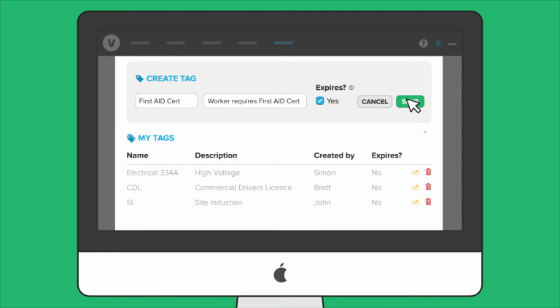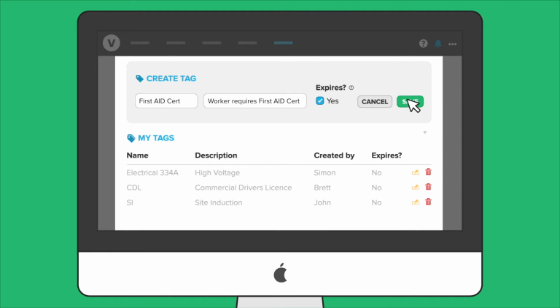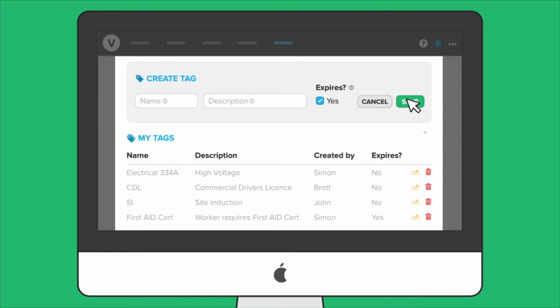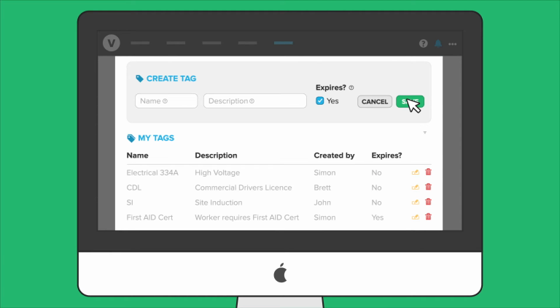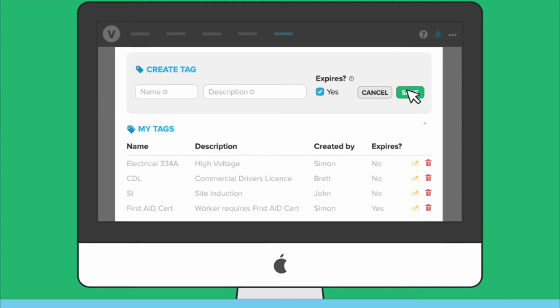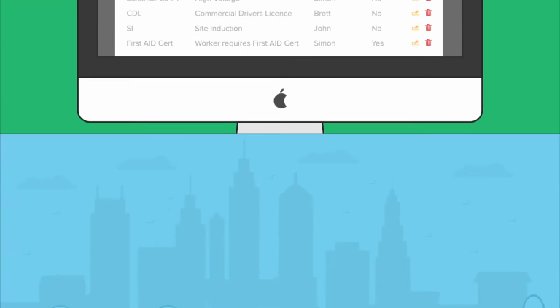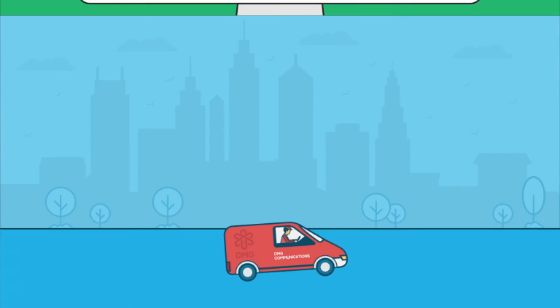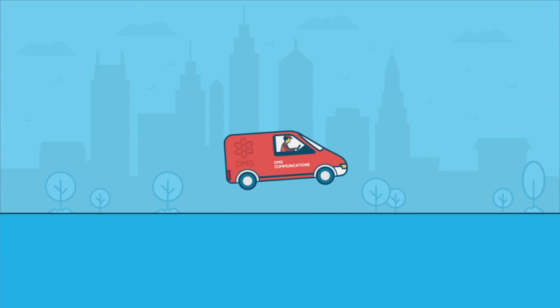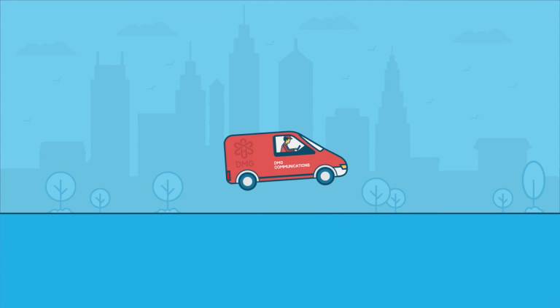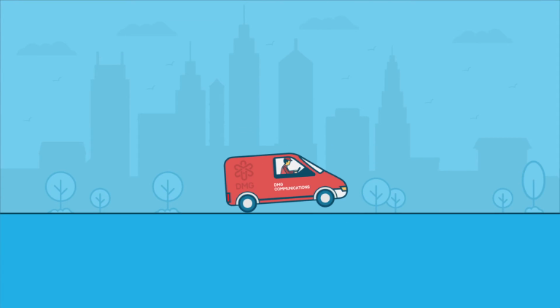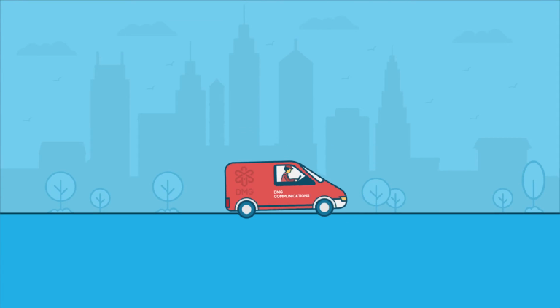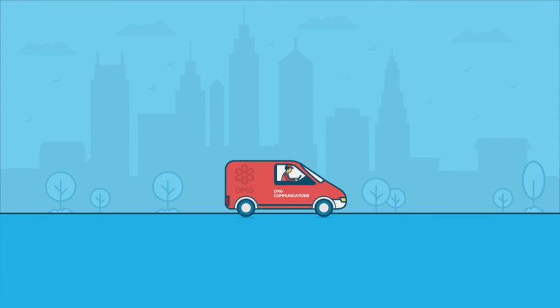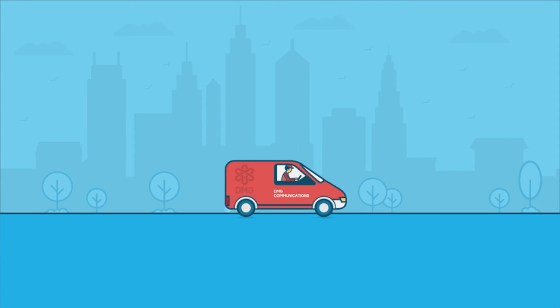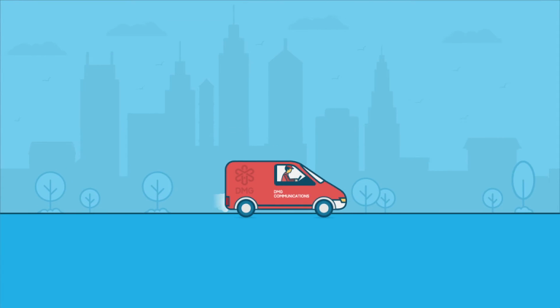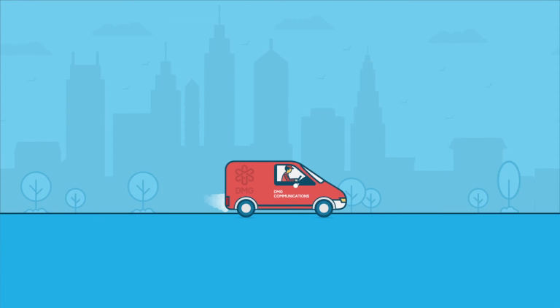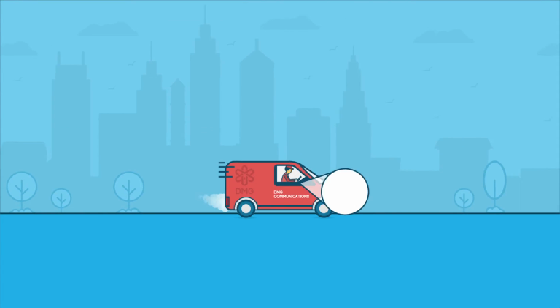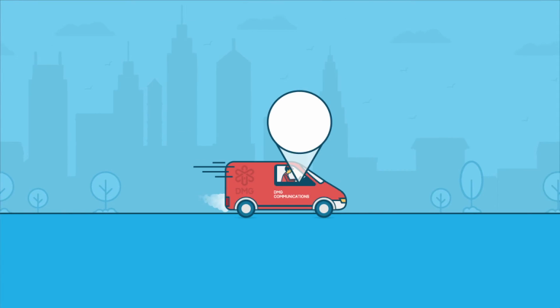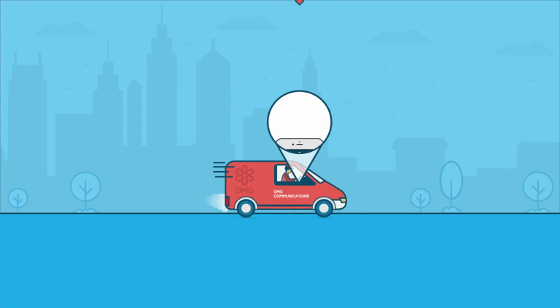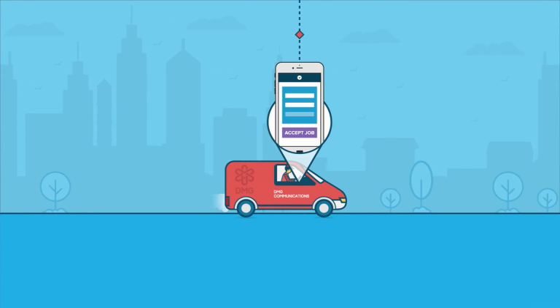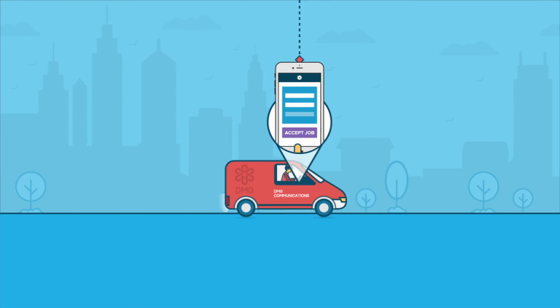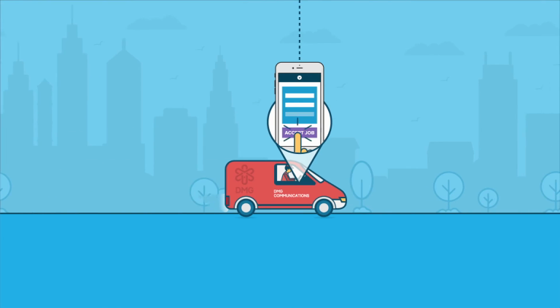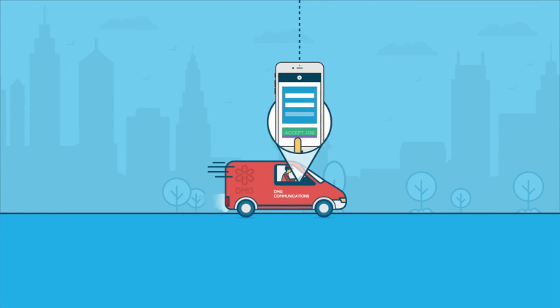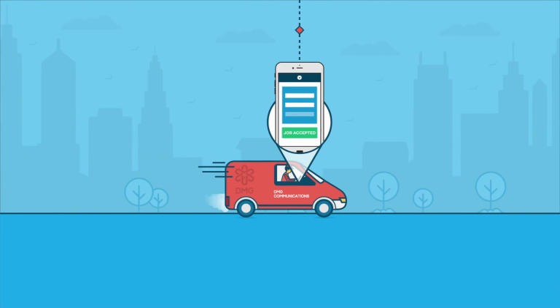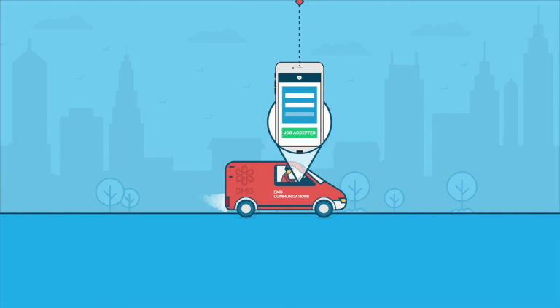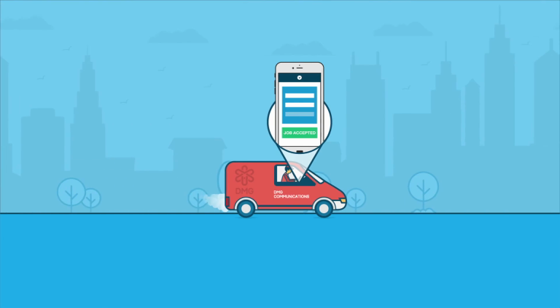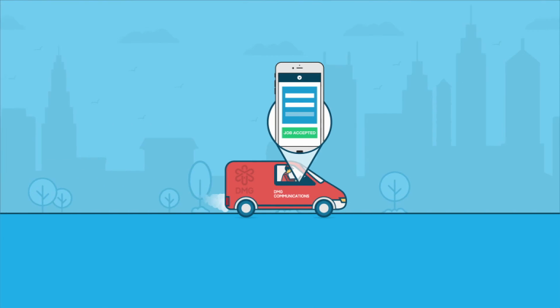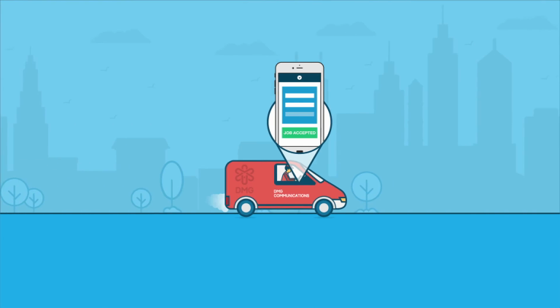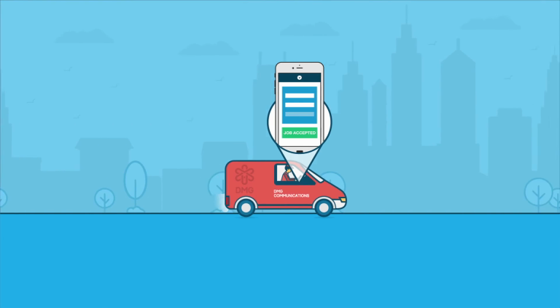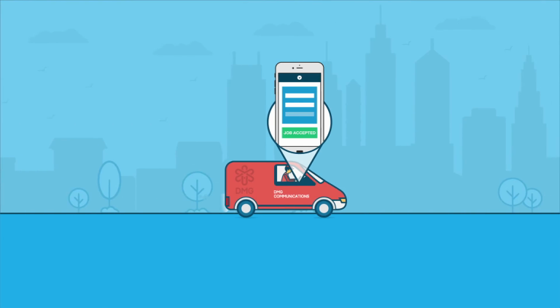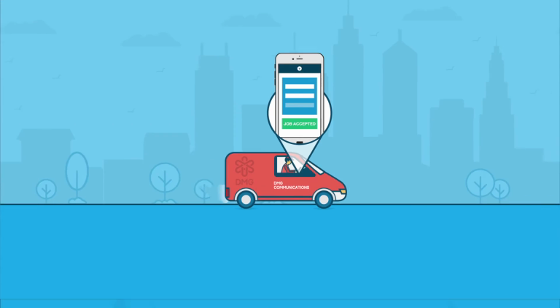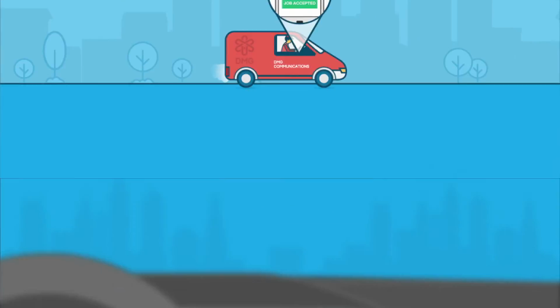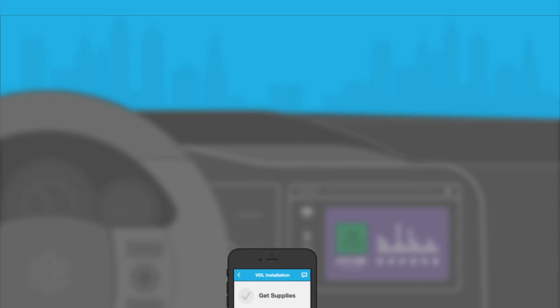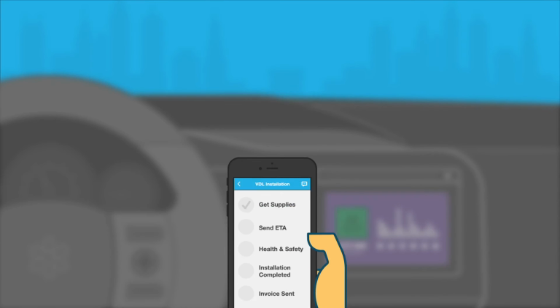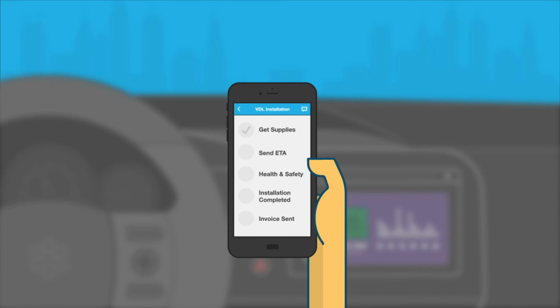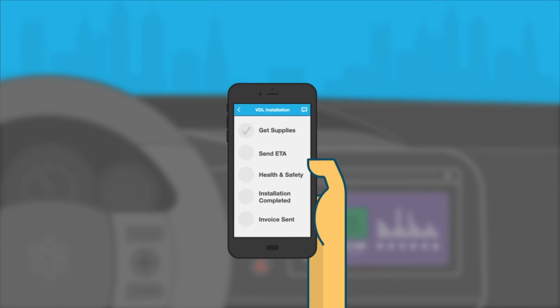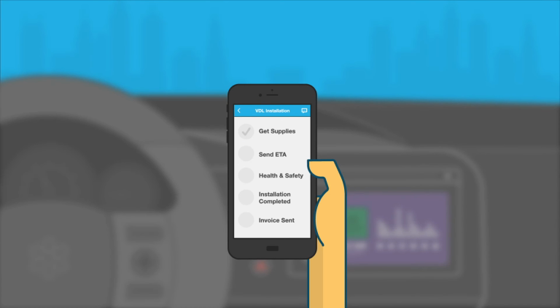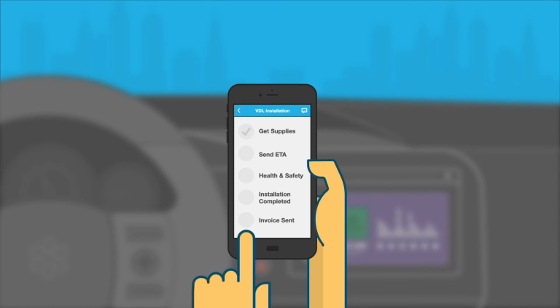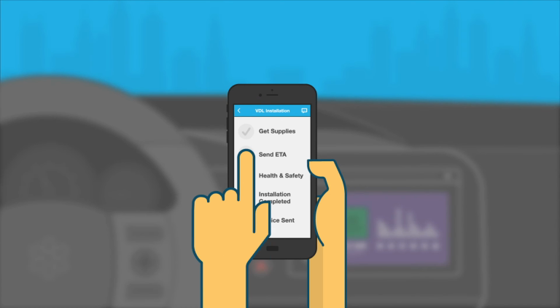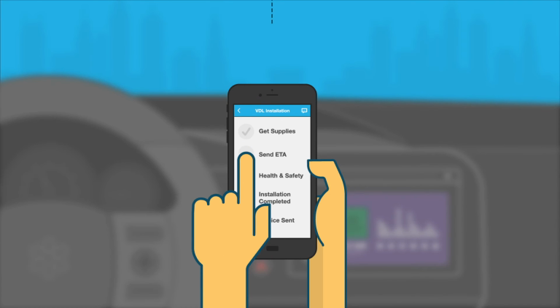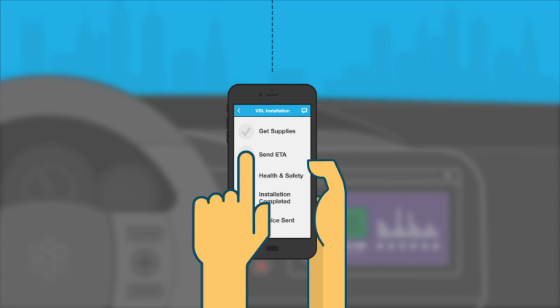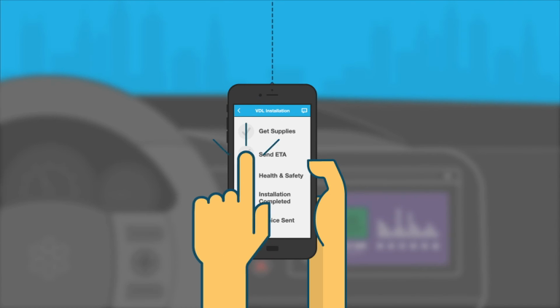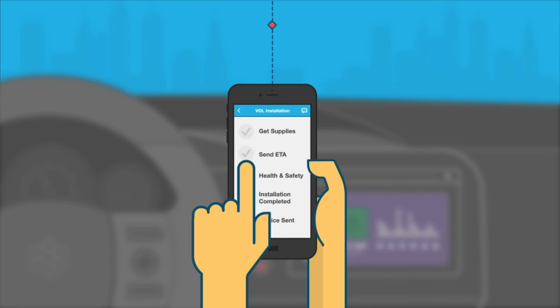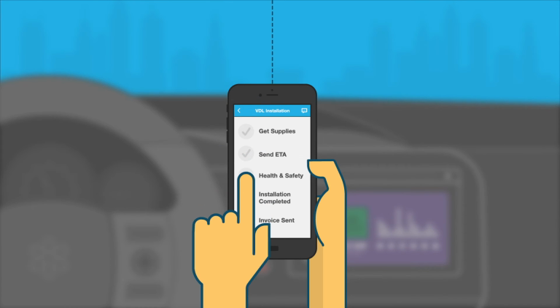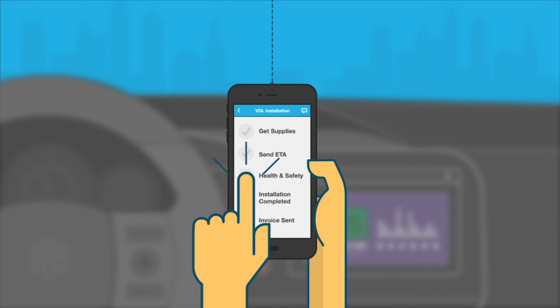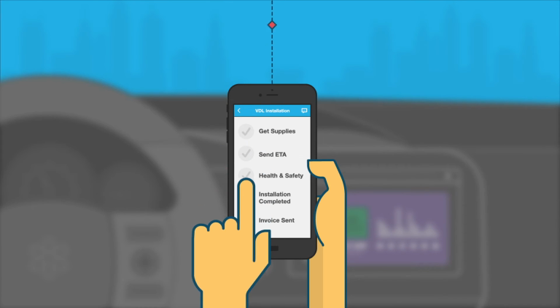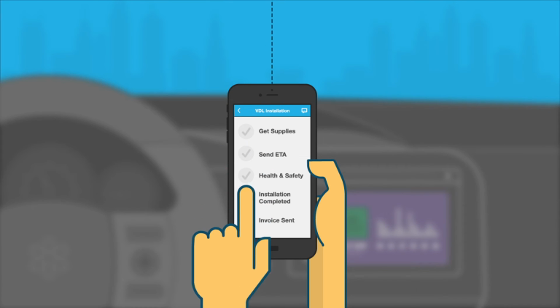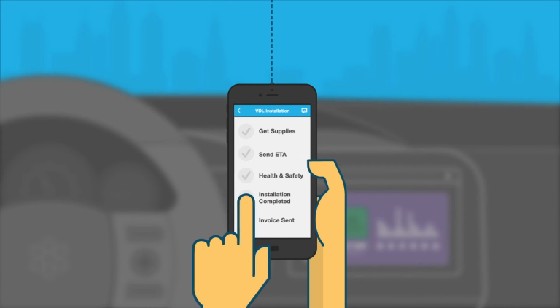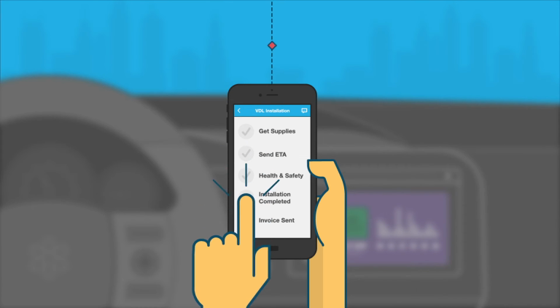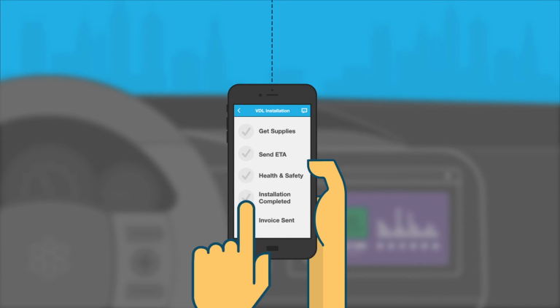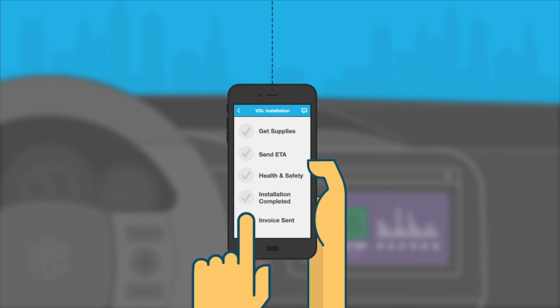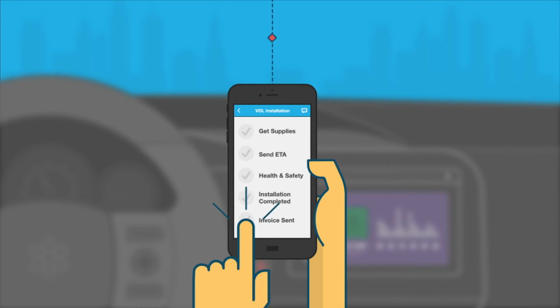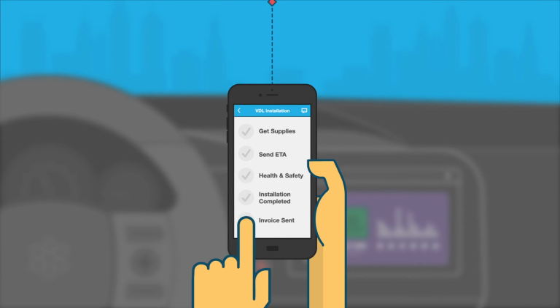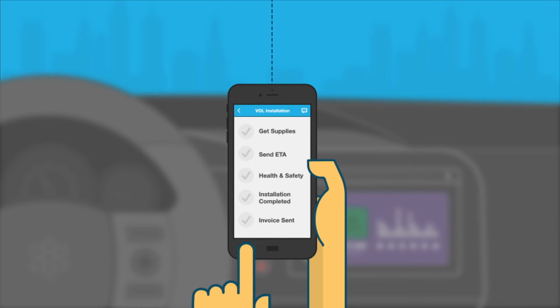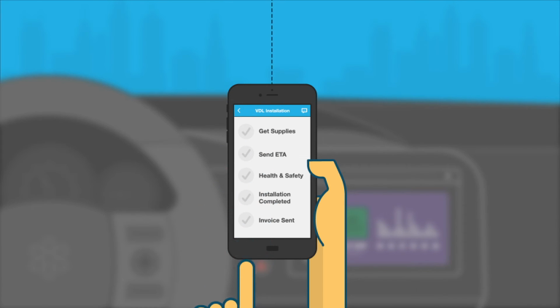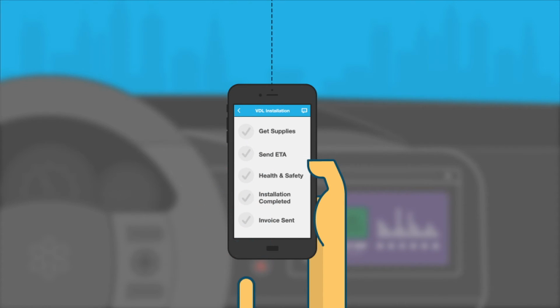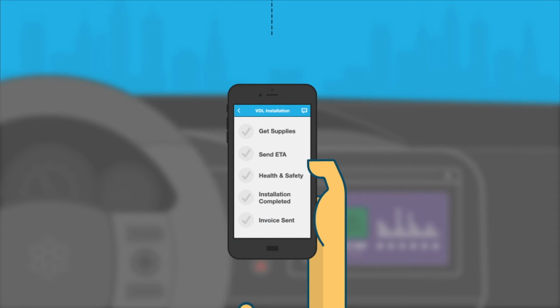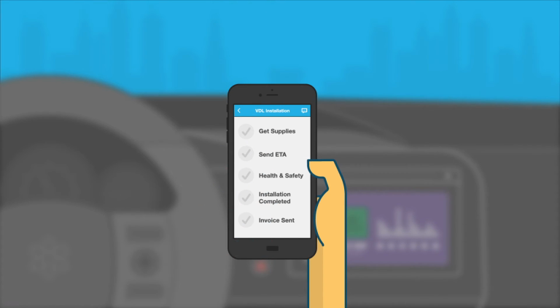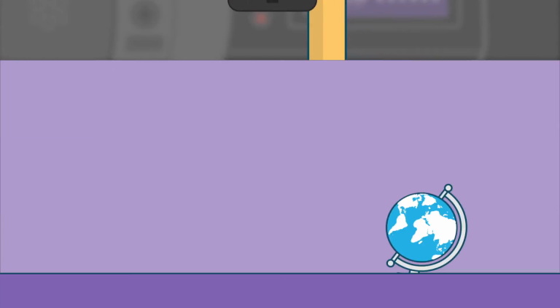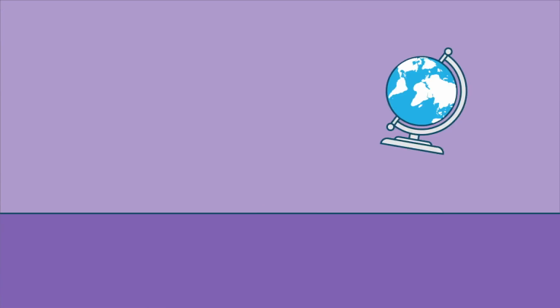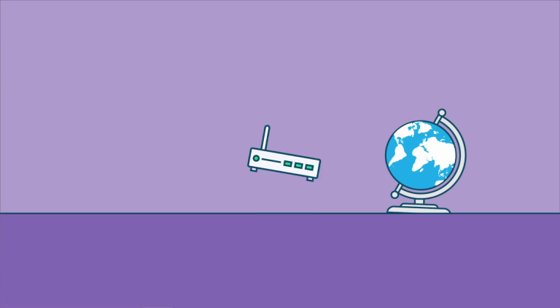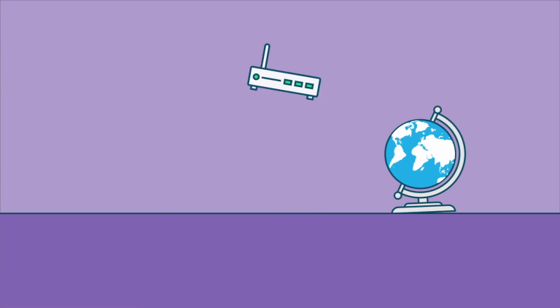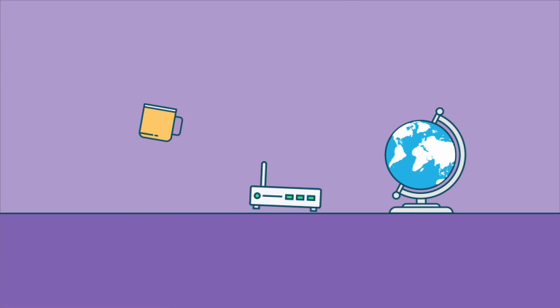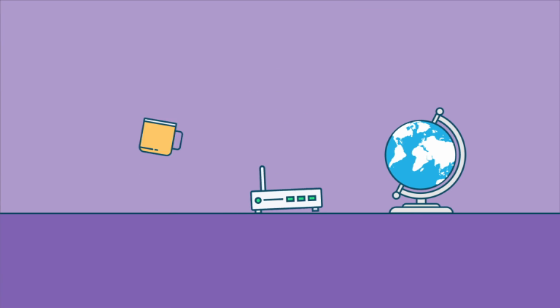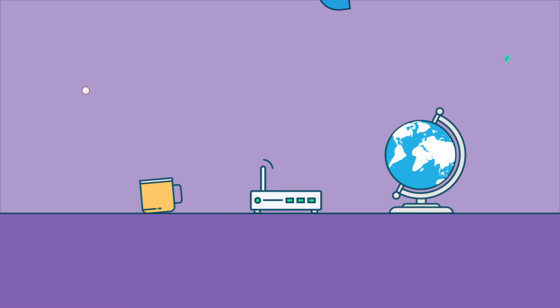Mobile workers receive jobs on their device as they complete their work steps and capture information in the field.